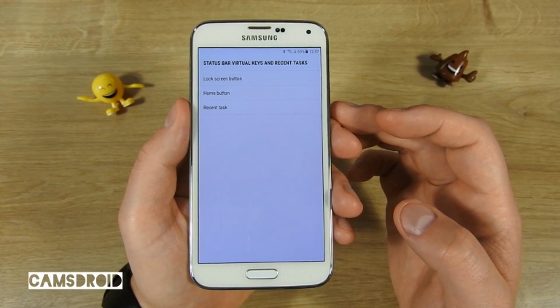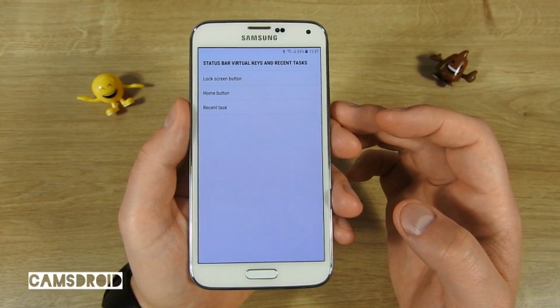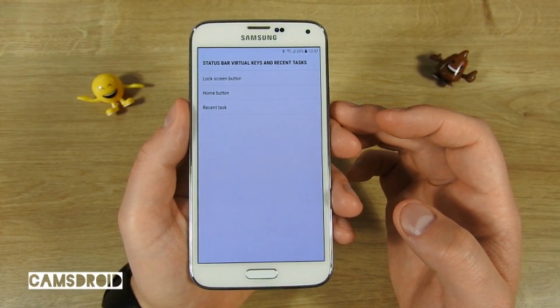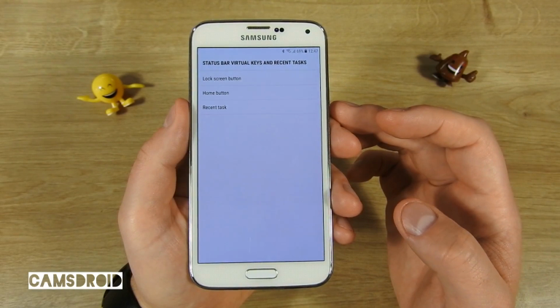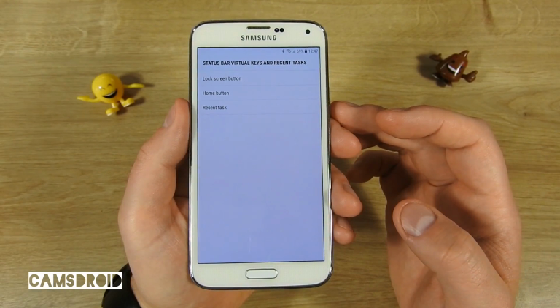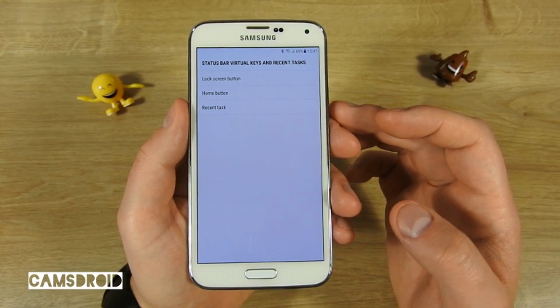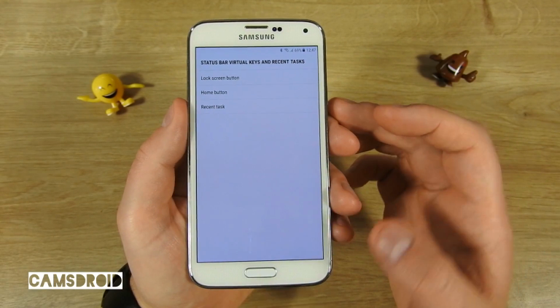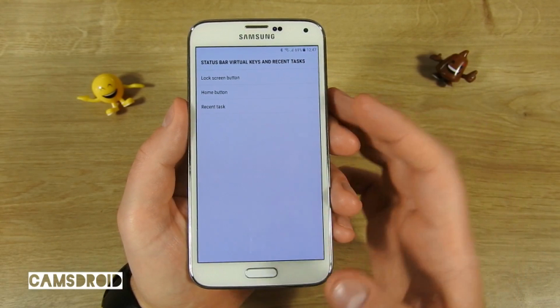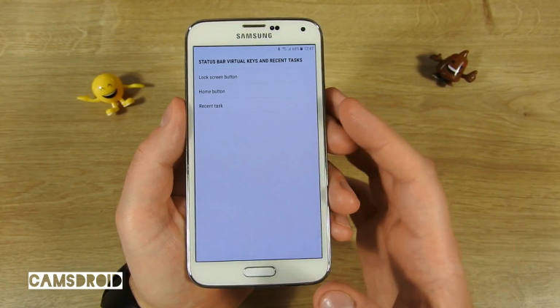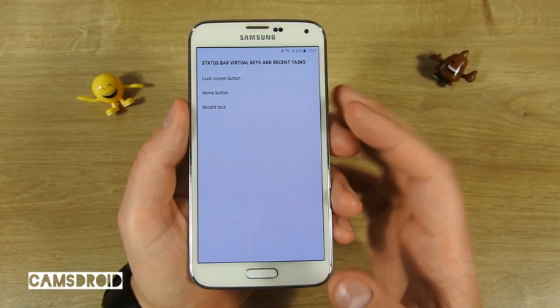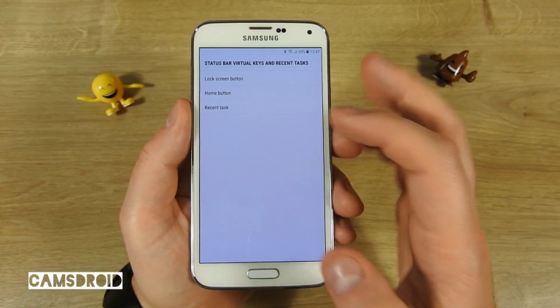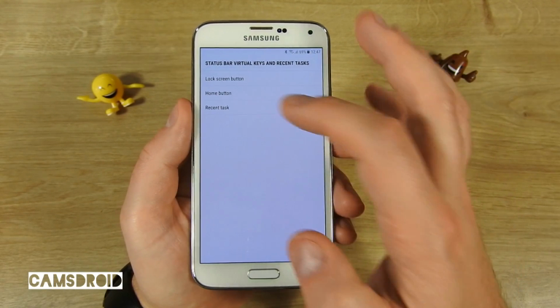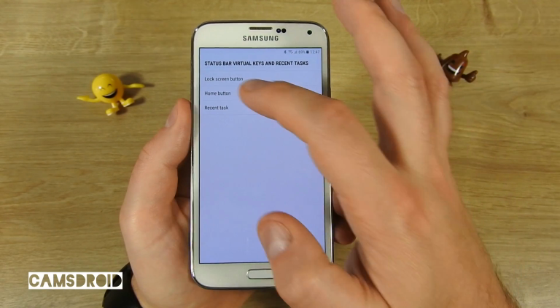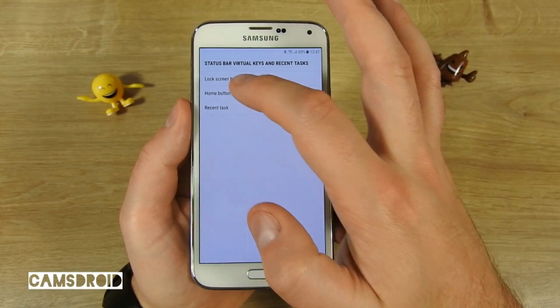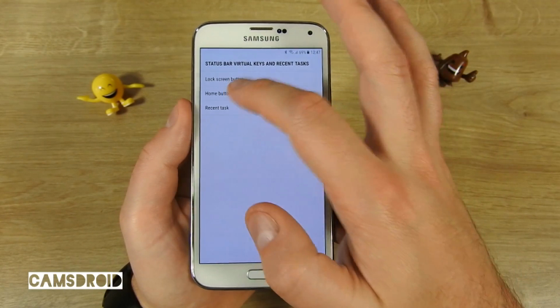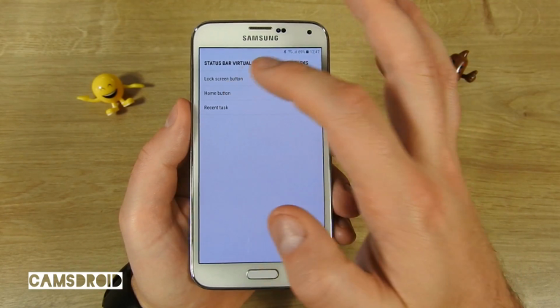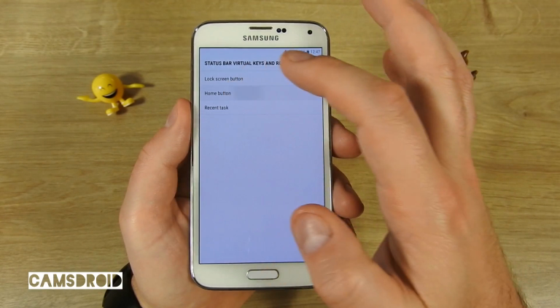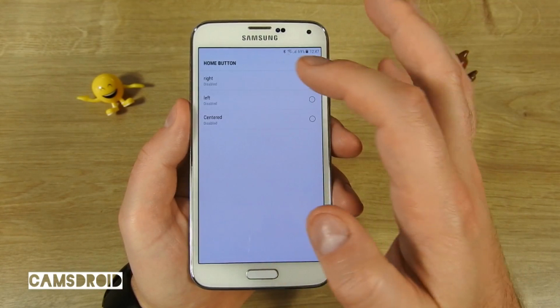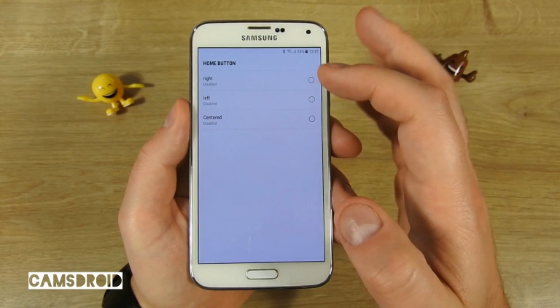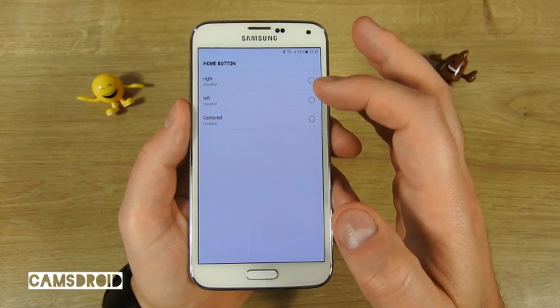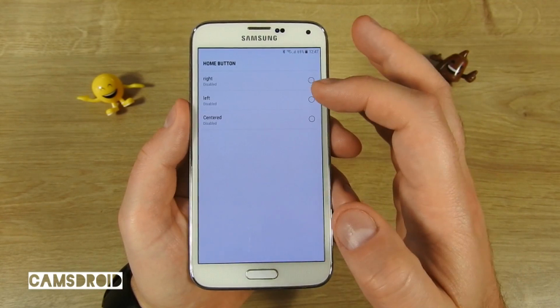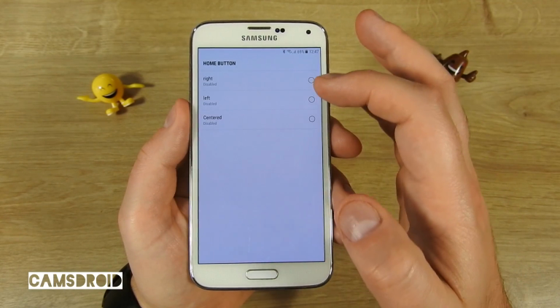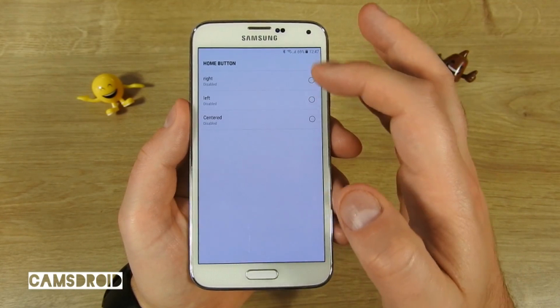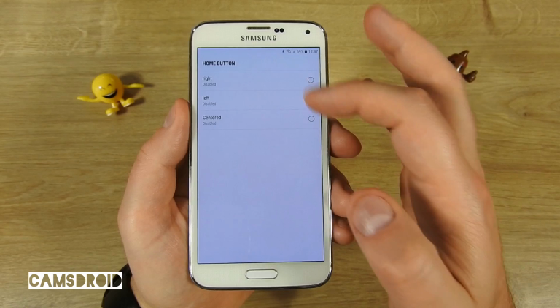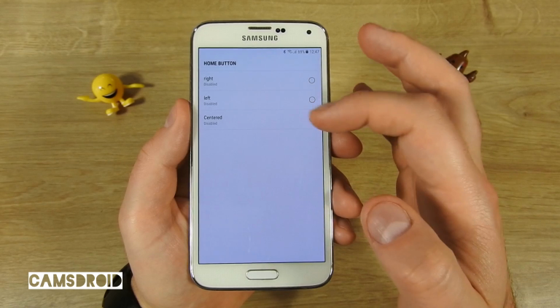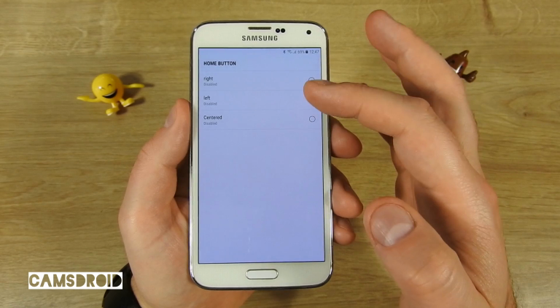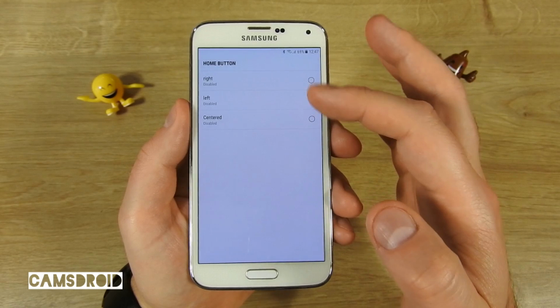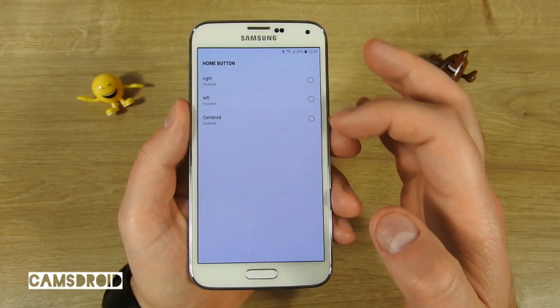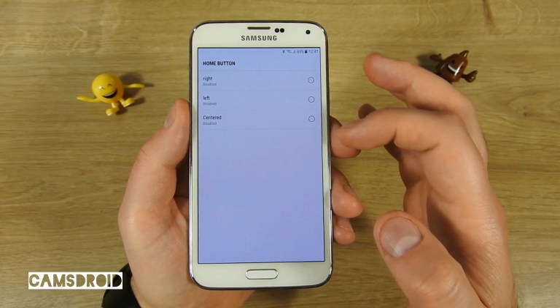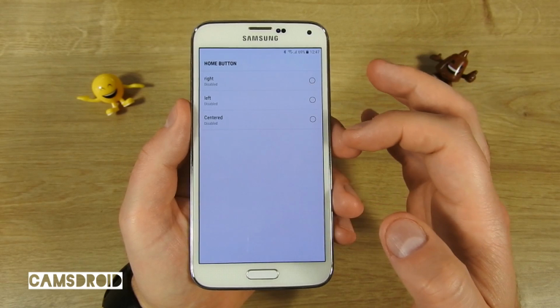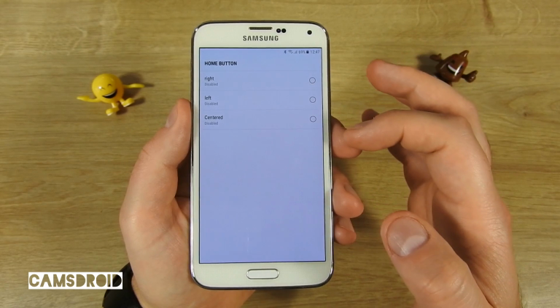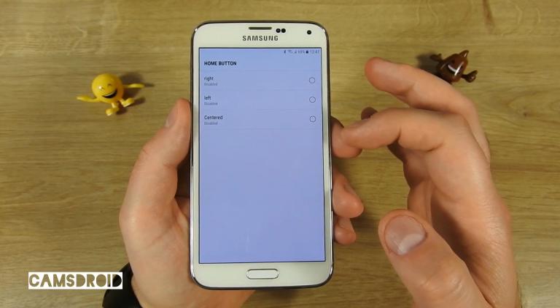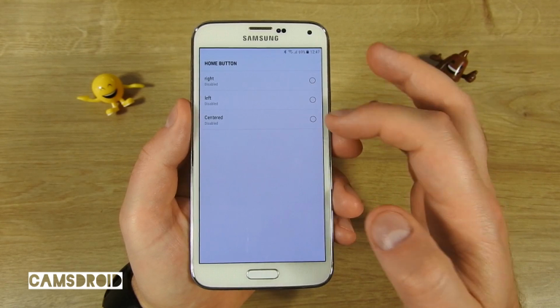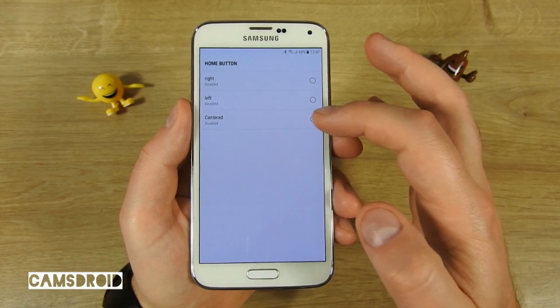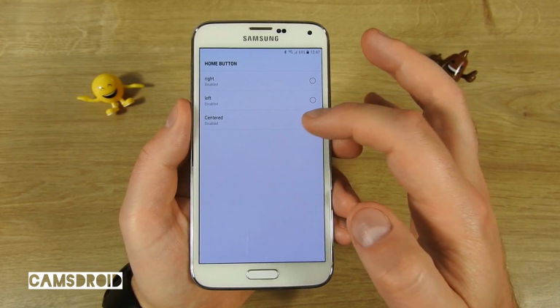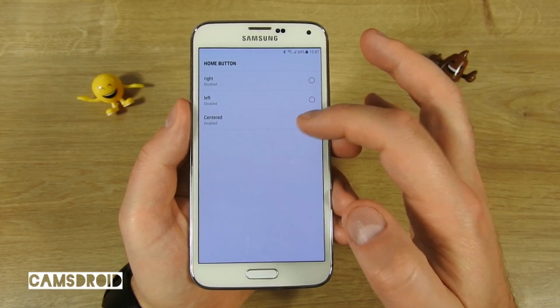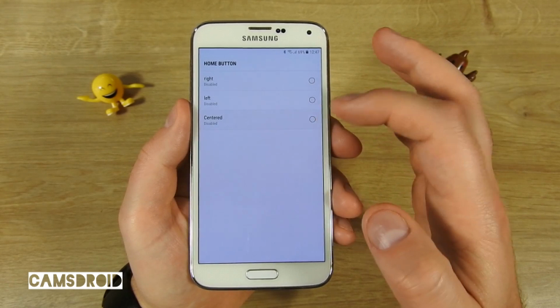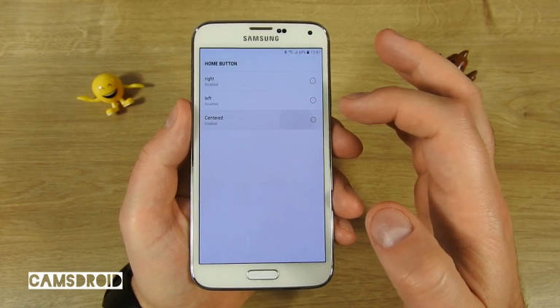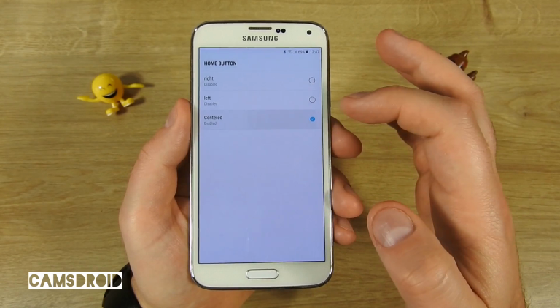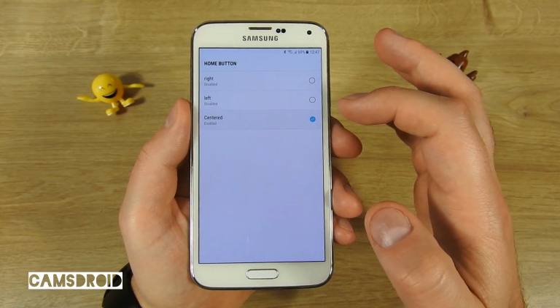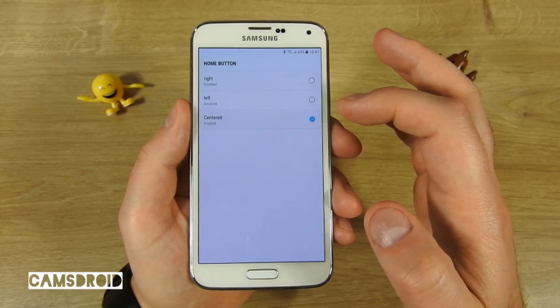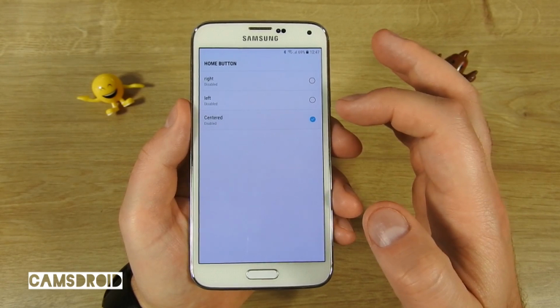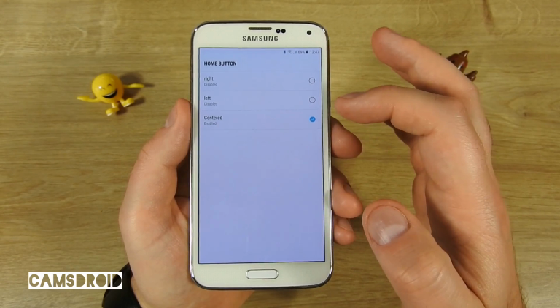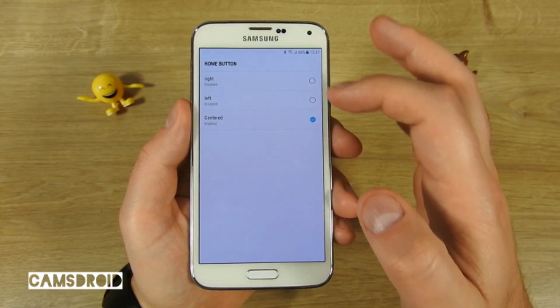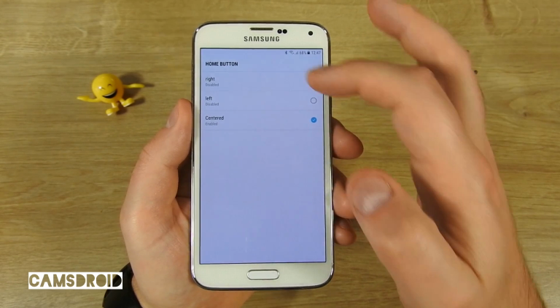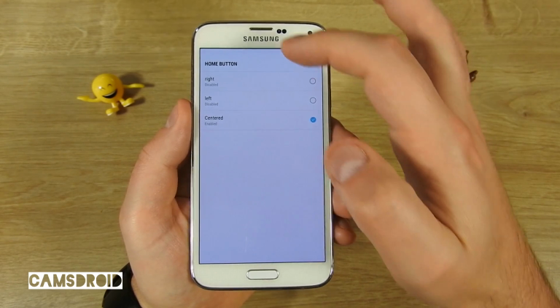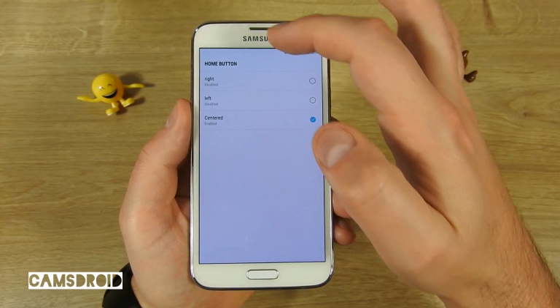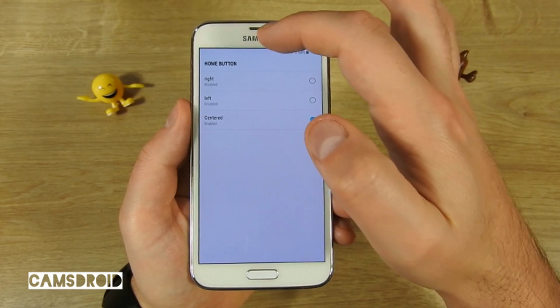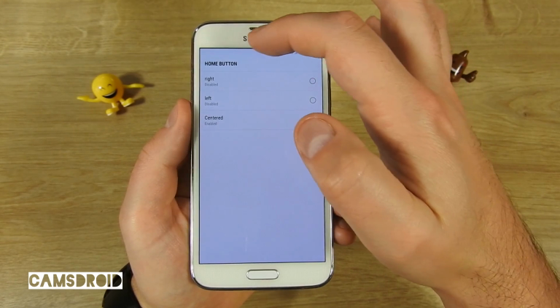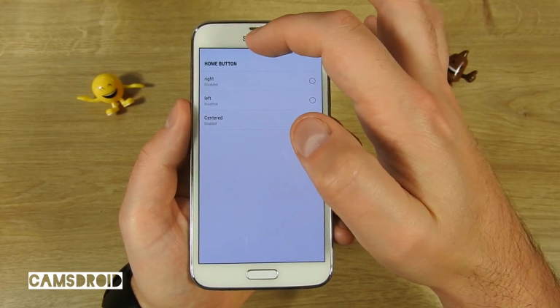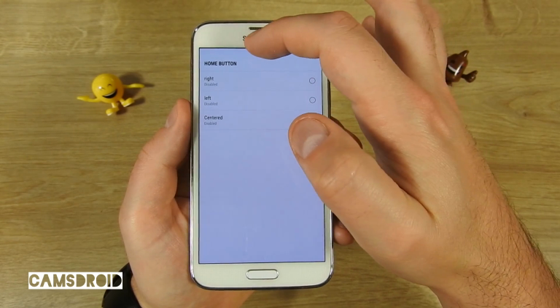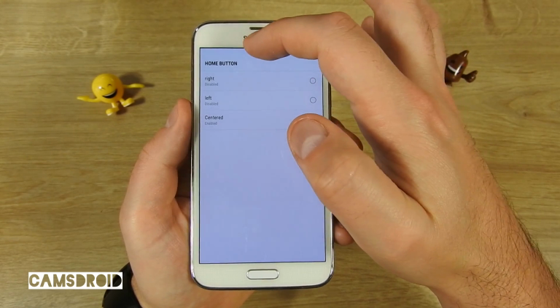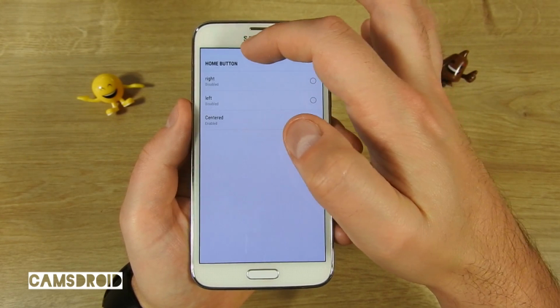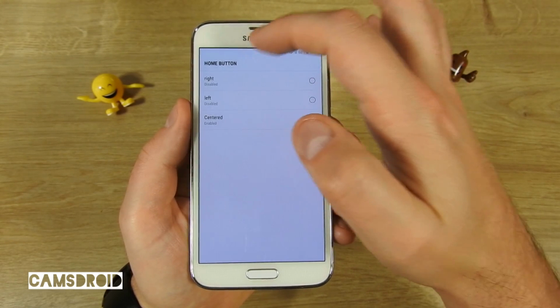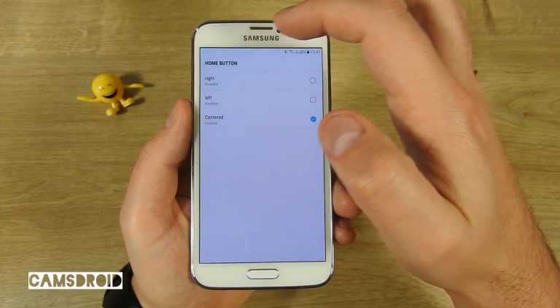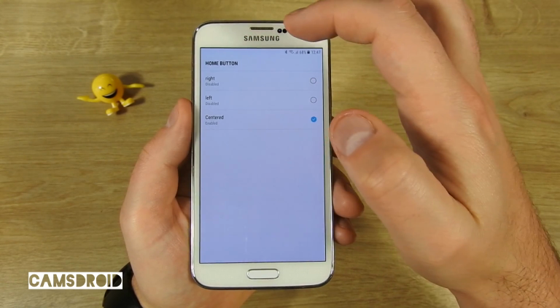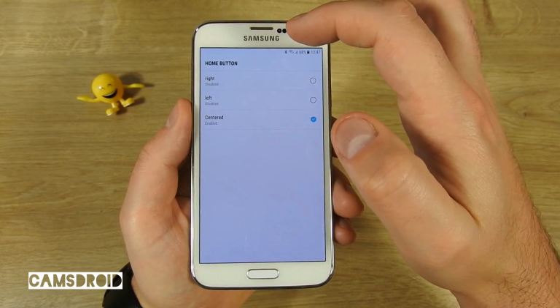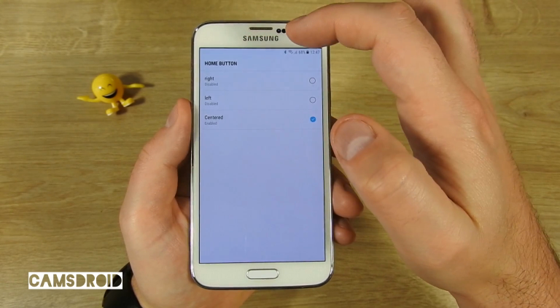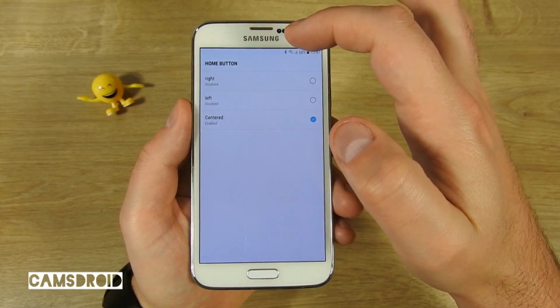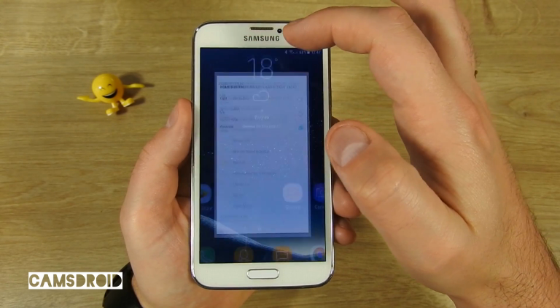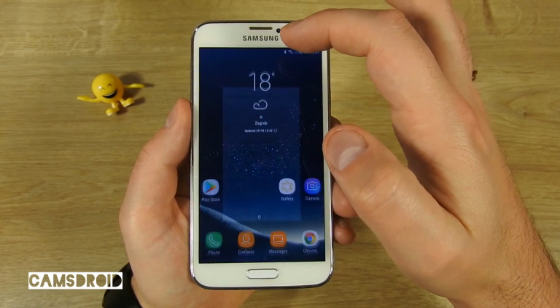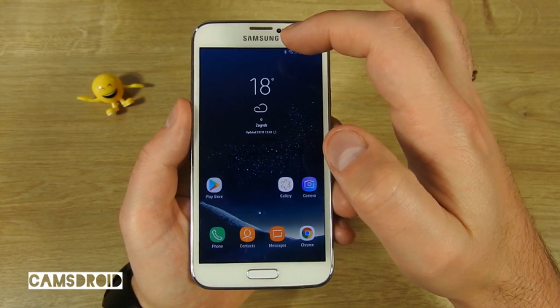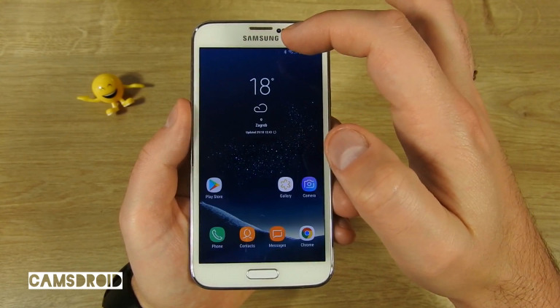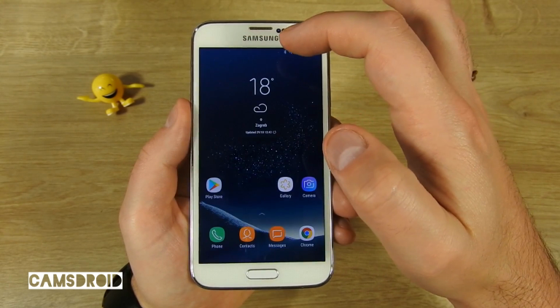You can, for instance, set a virtual key in the status bar — like this. Now there's a home button in the middle of it.